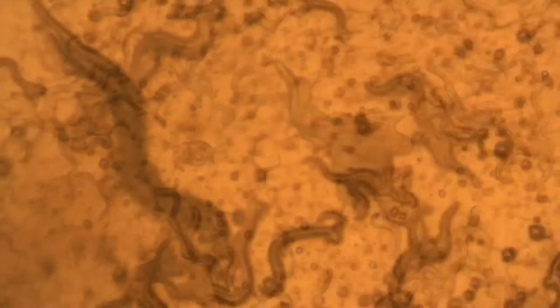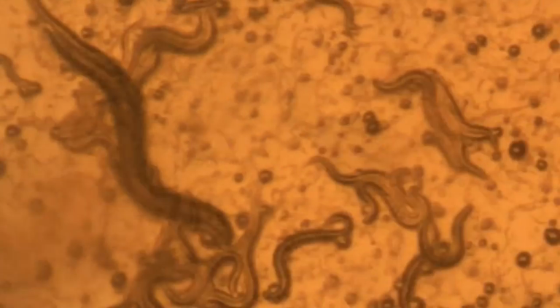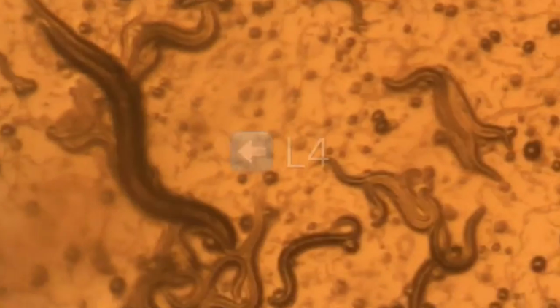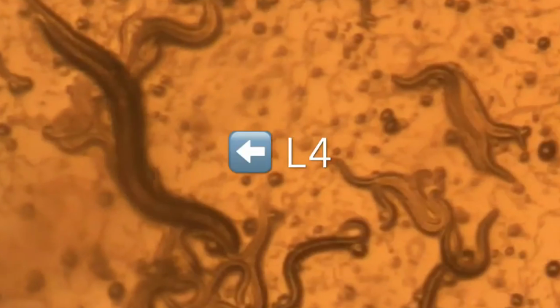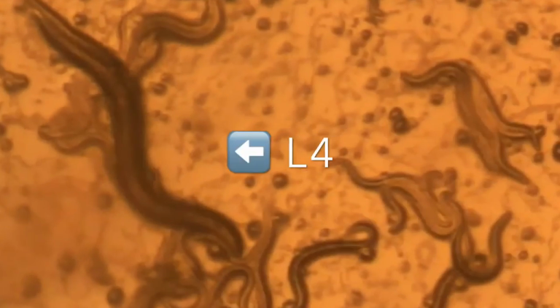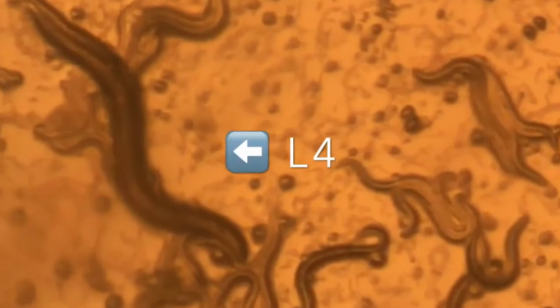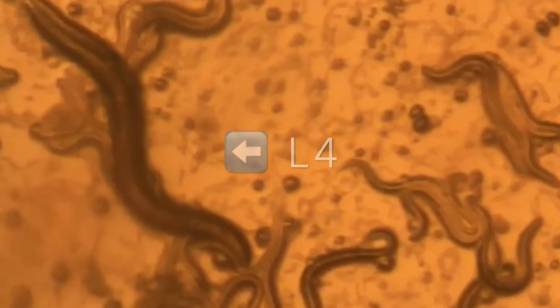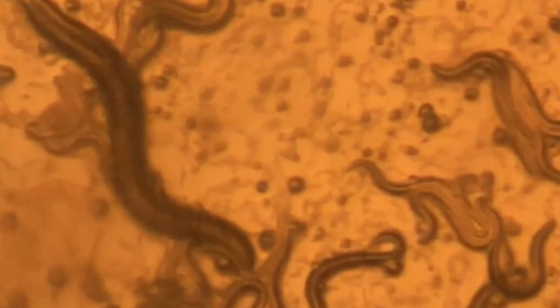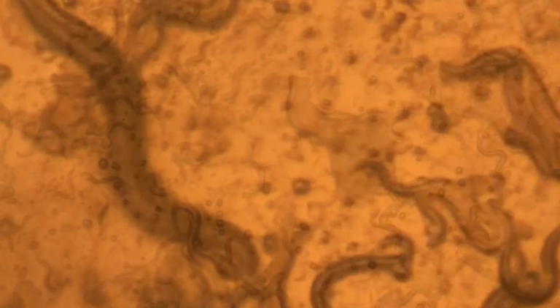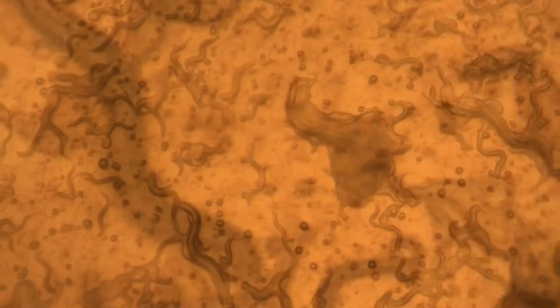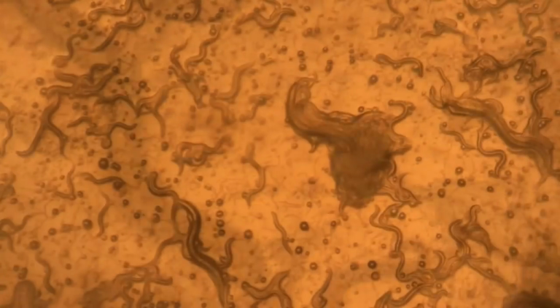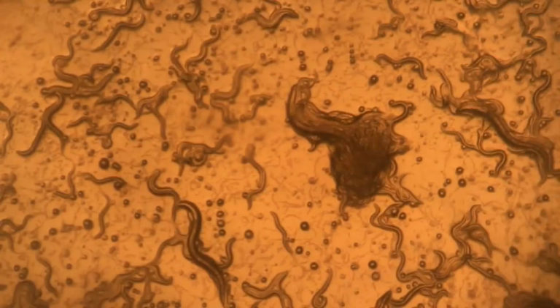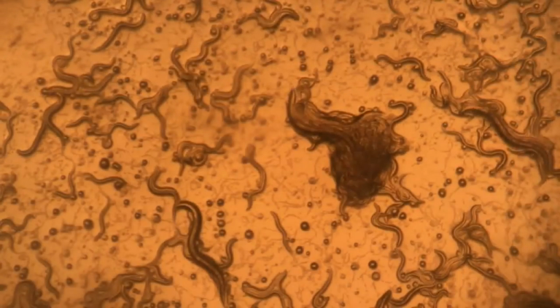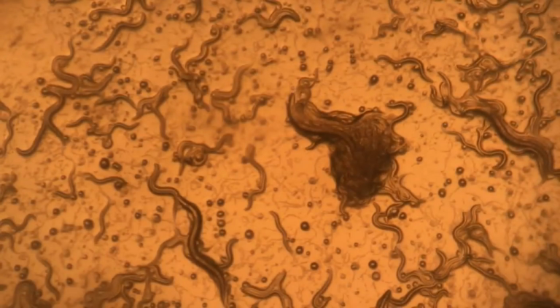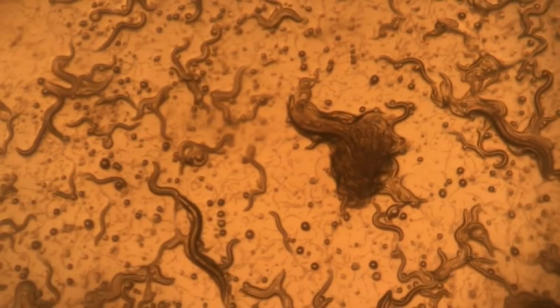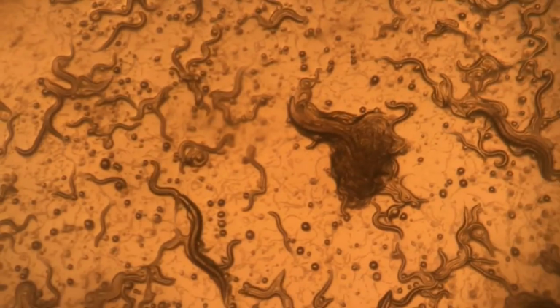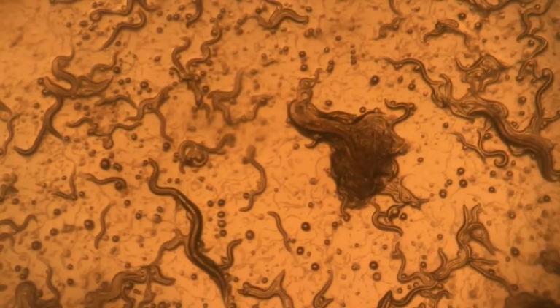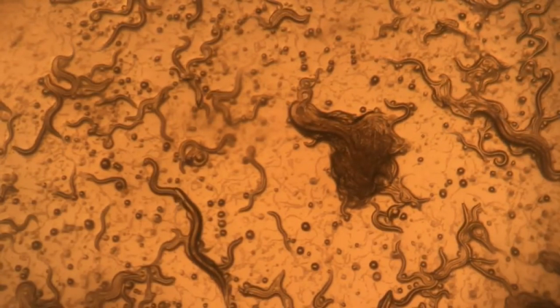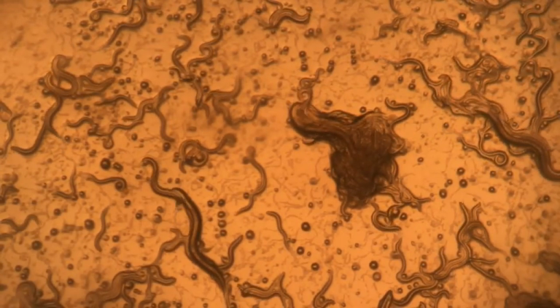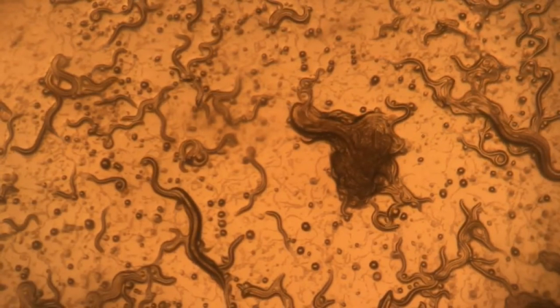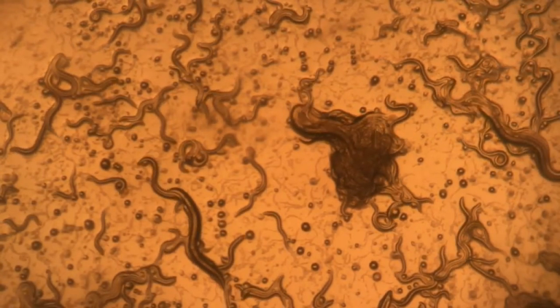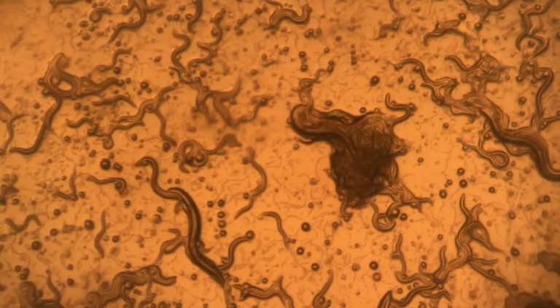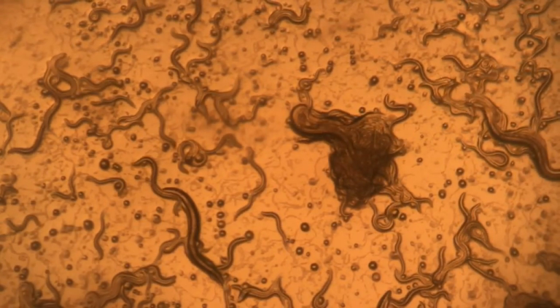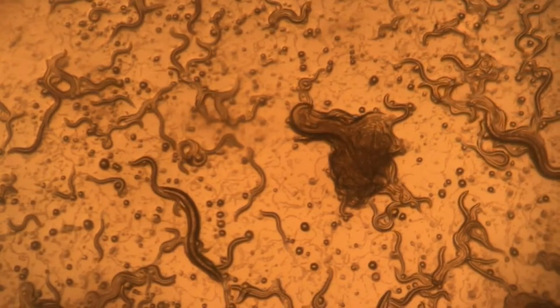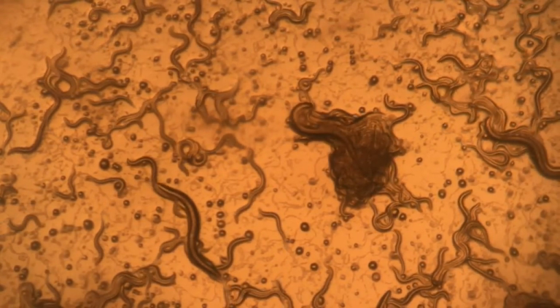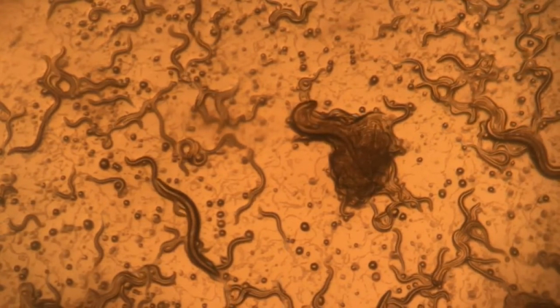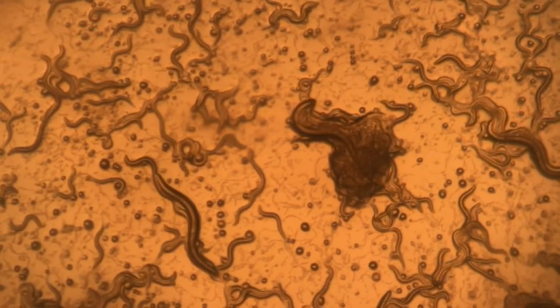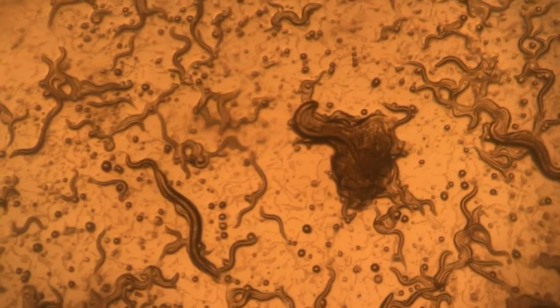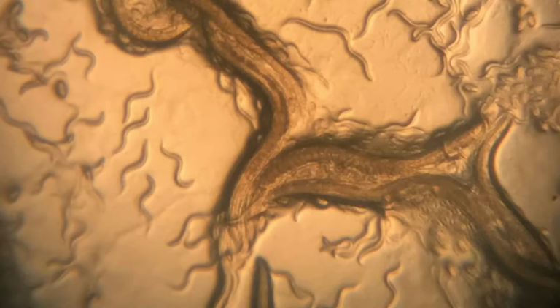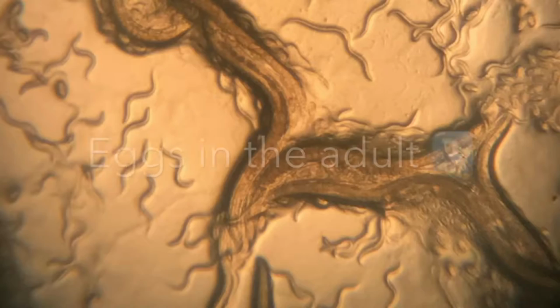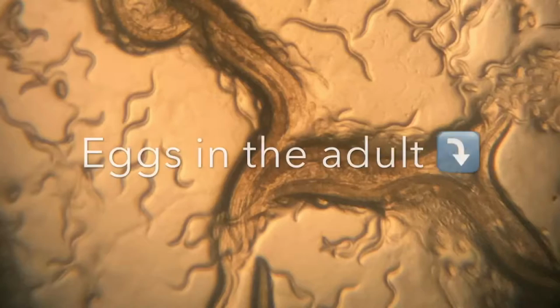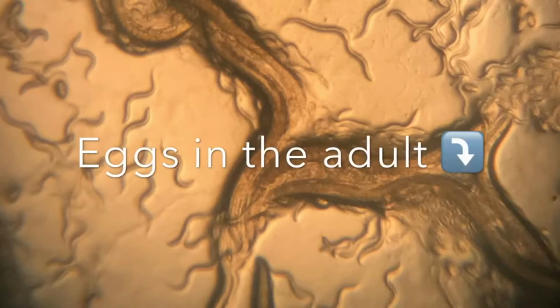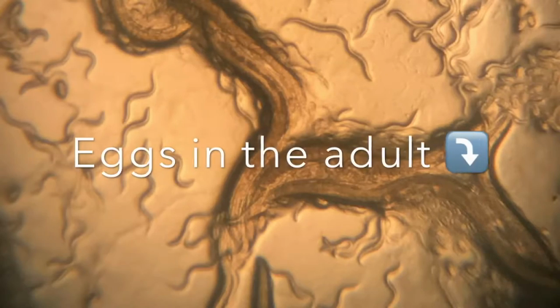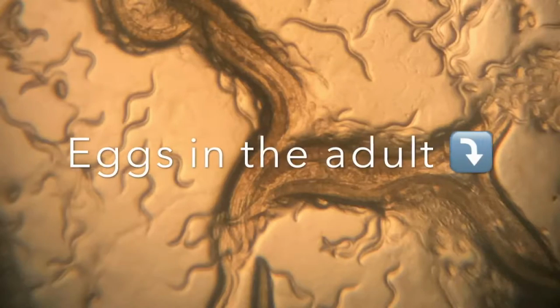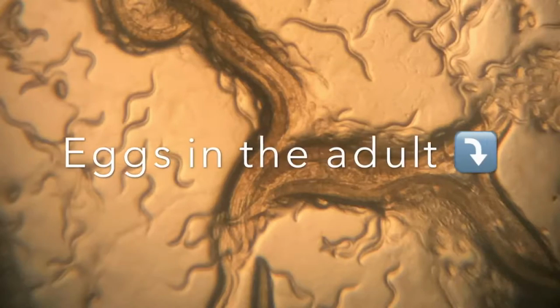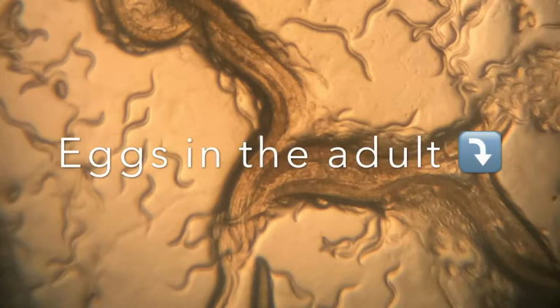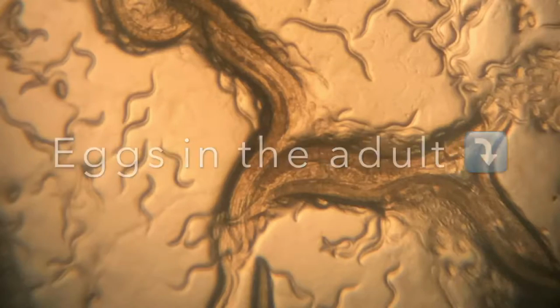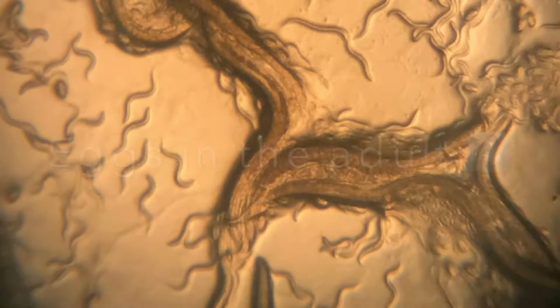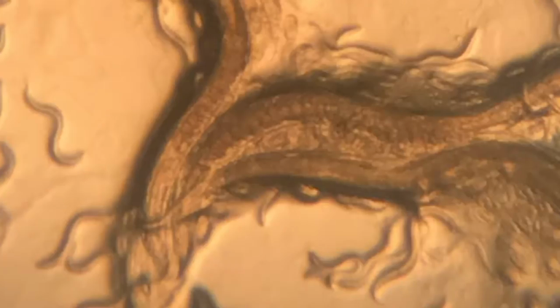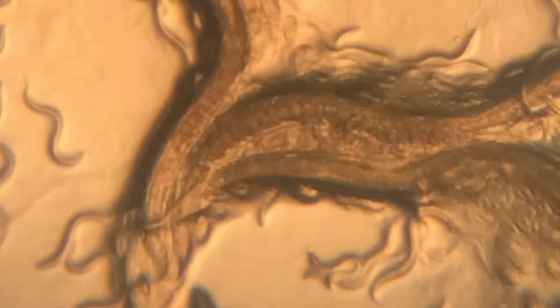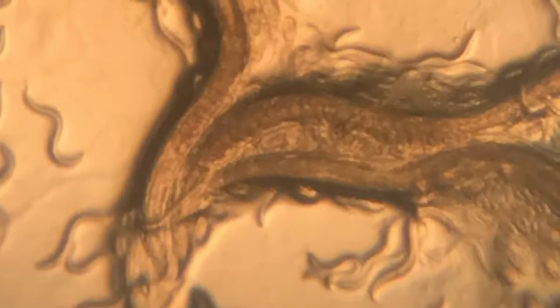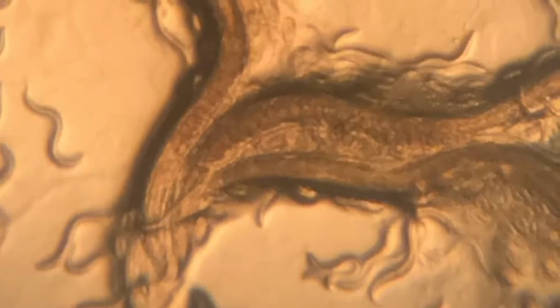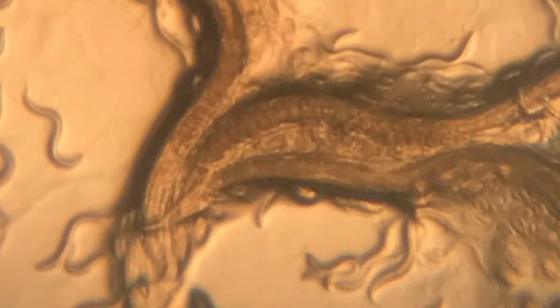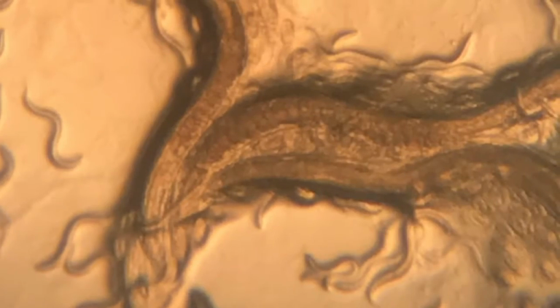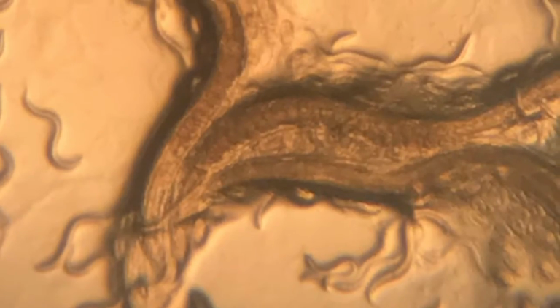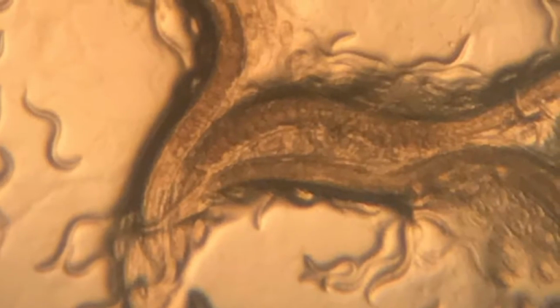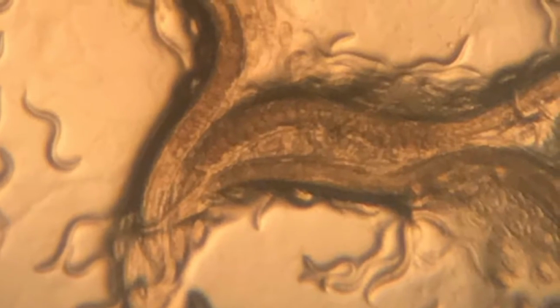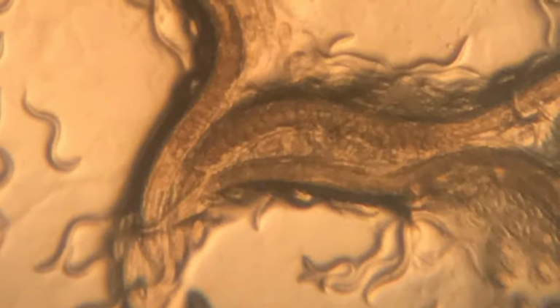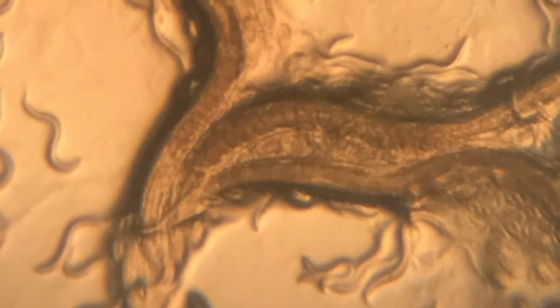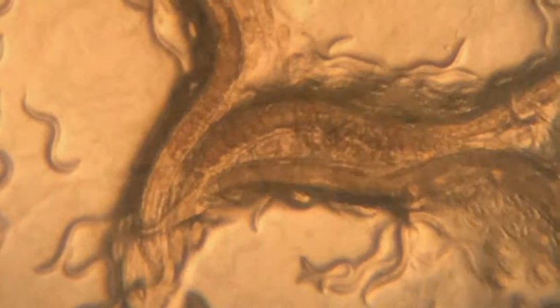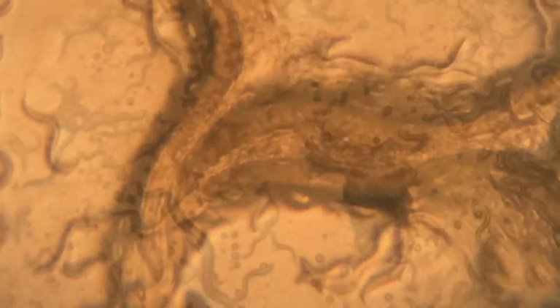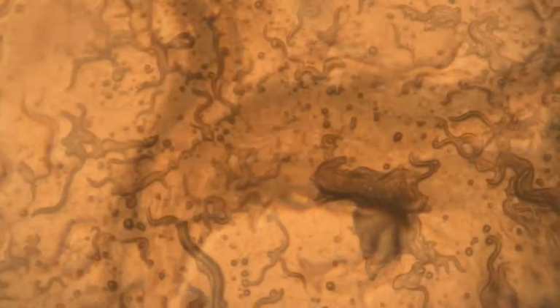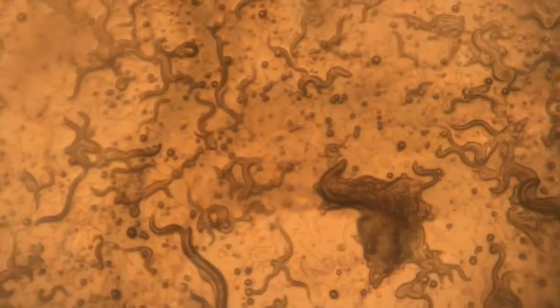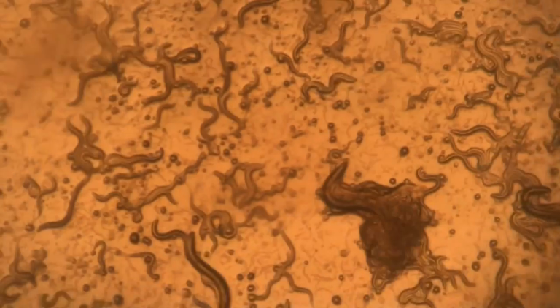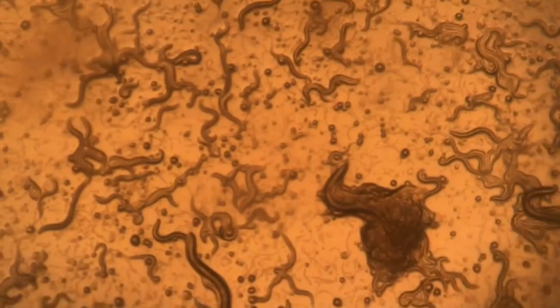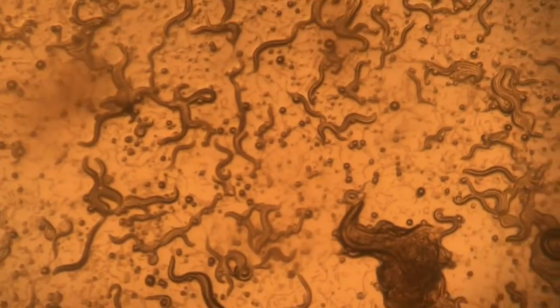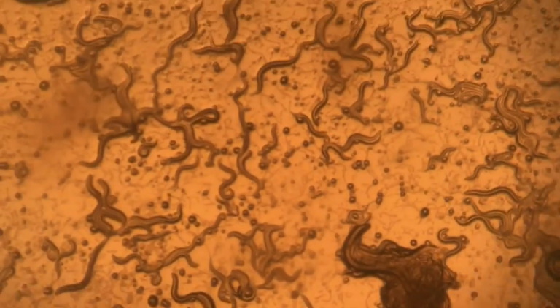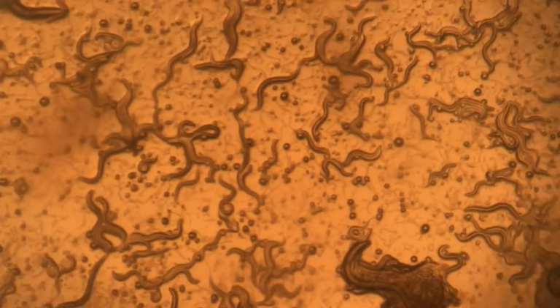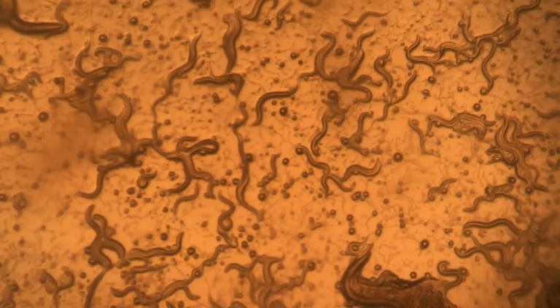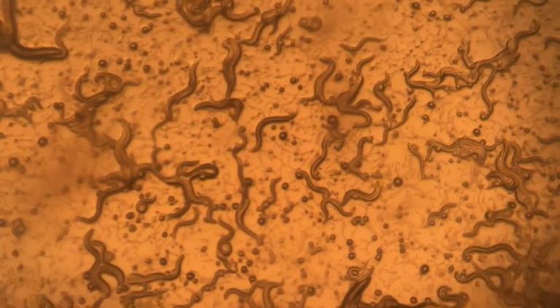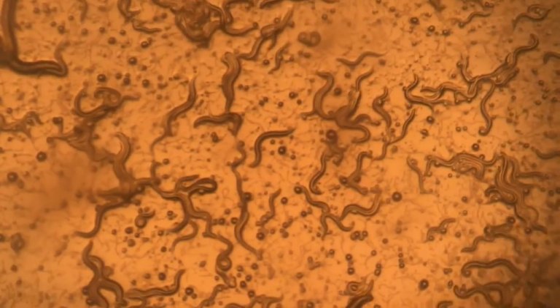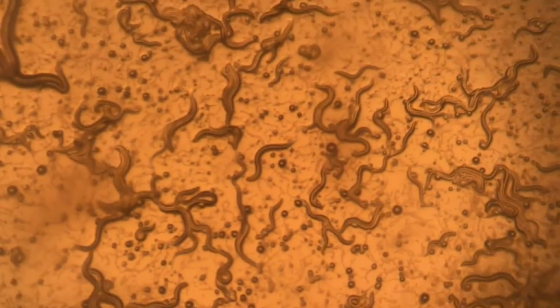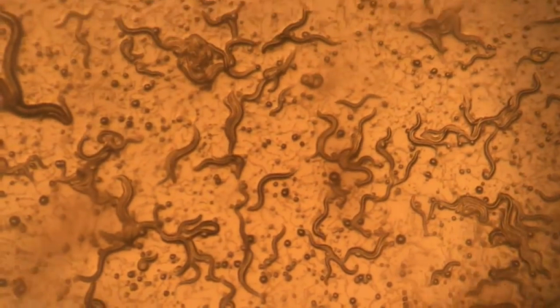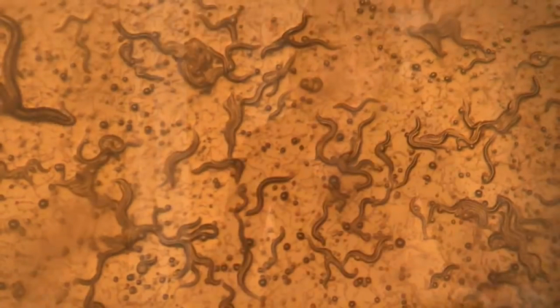Here is the L4 C. elegans, the largest you will see. It is separated from the adult C. elegans due to the absence of eggs within the stomach.